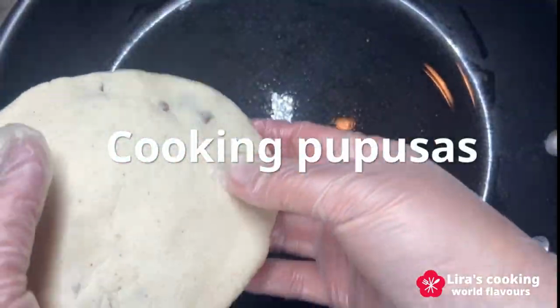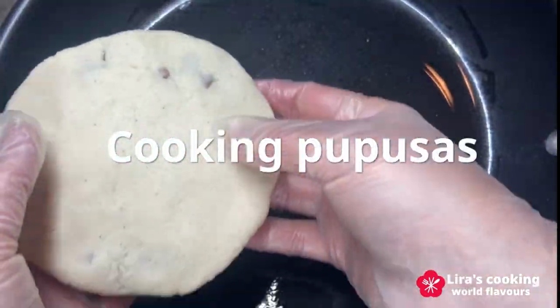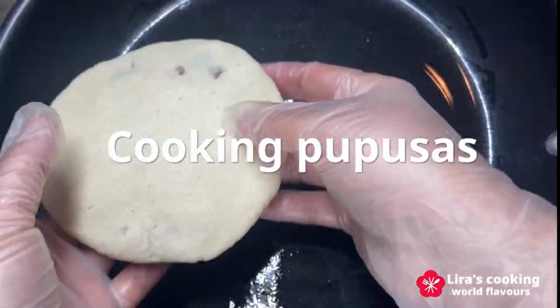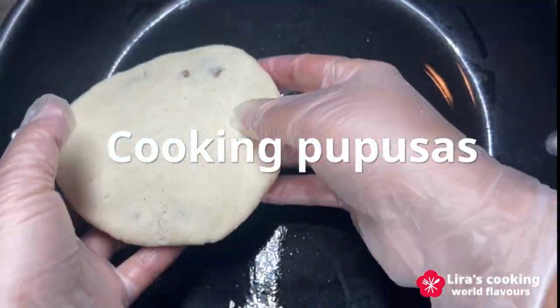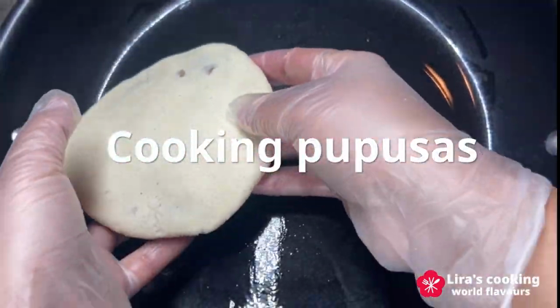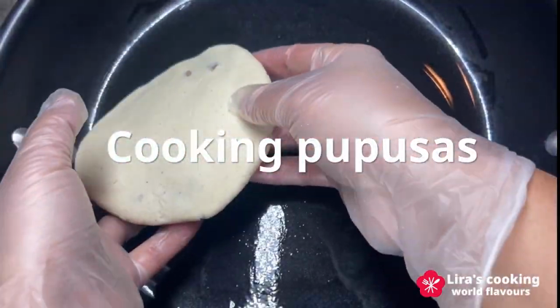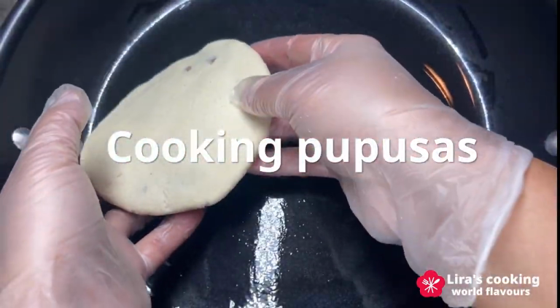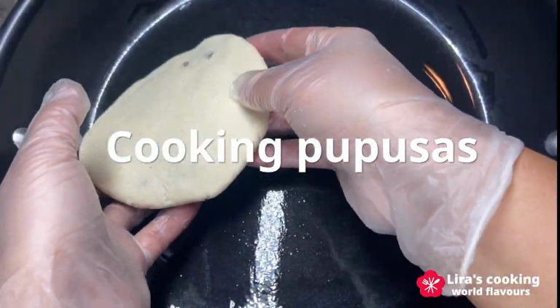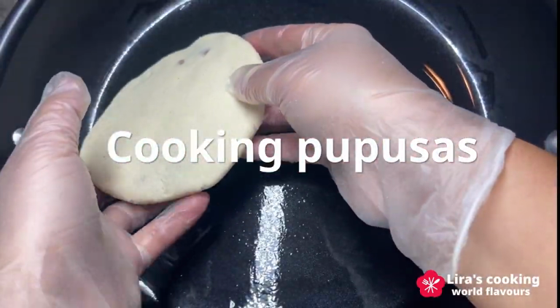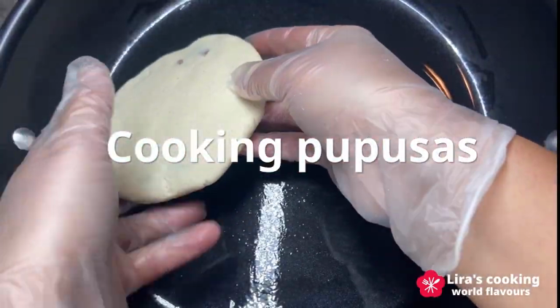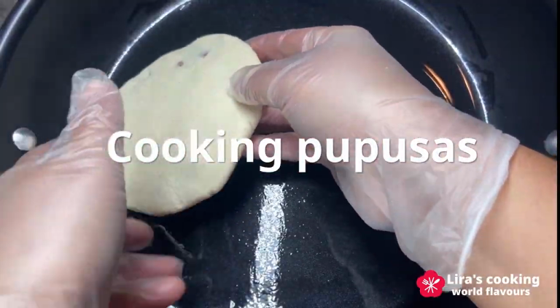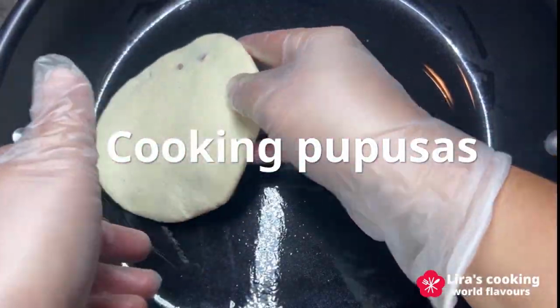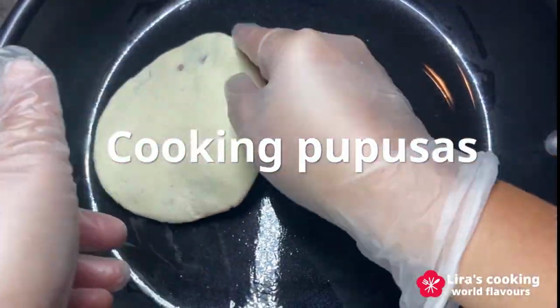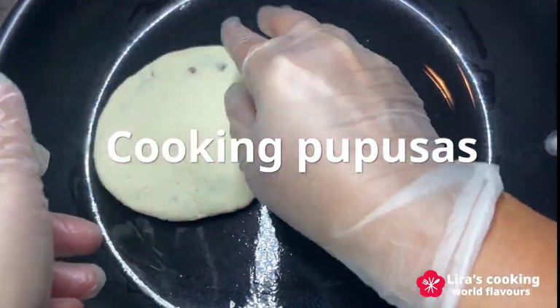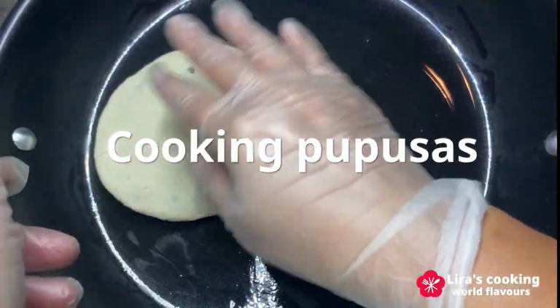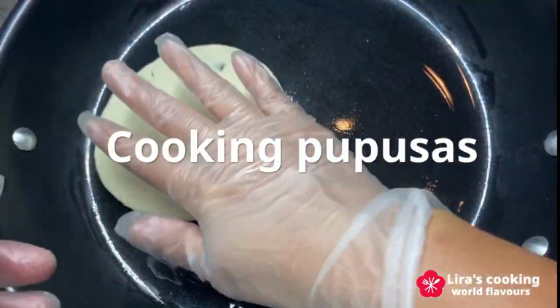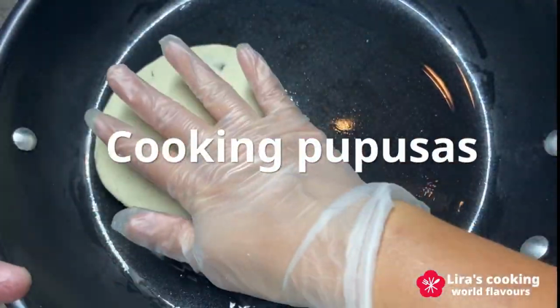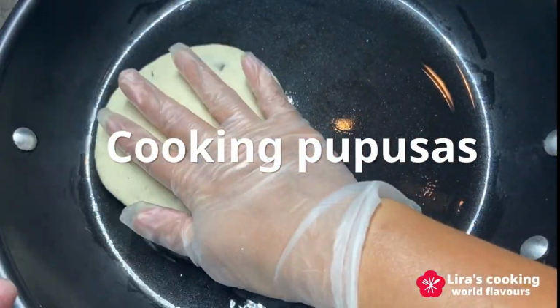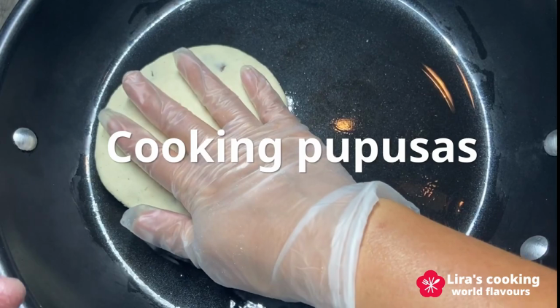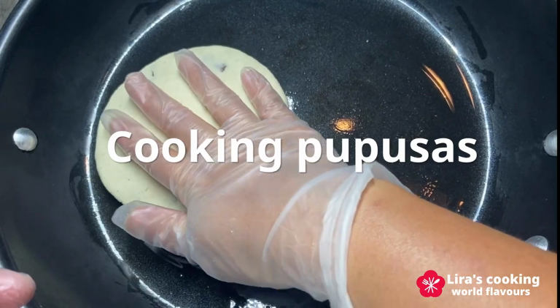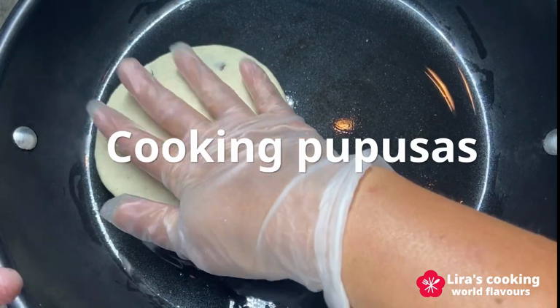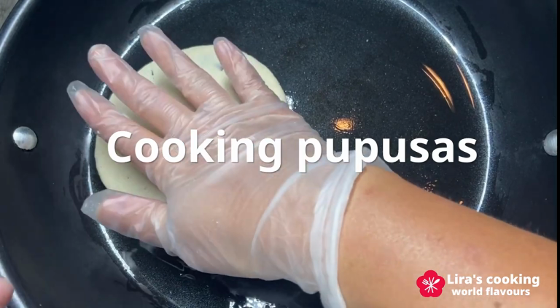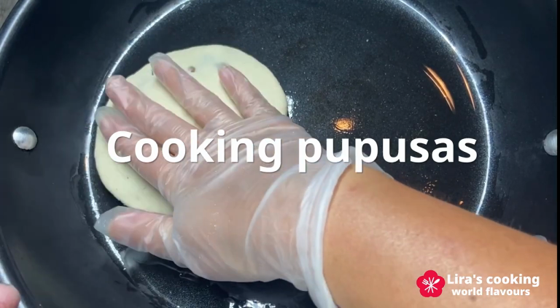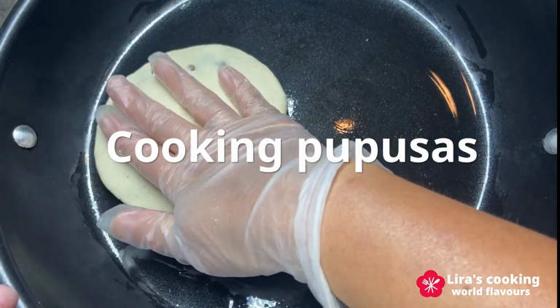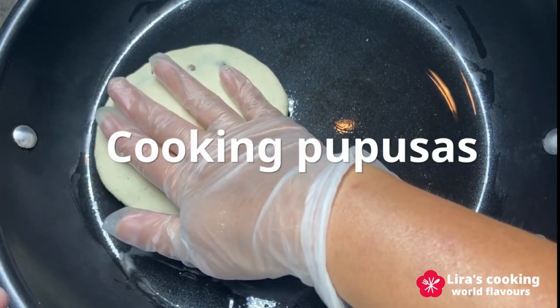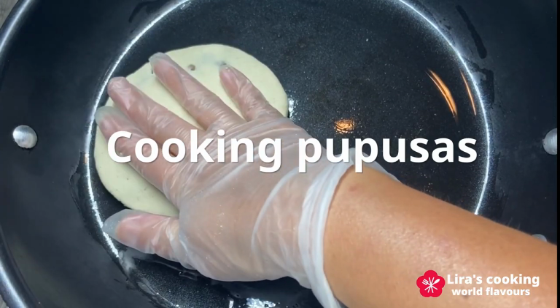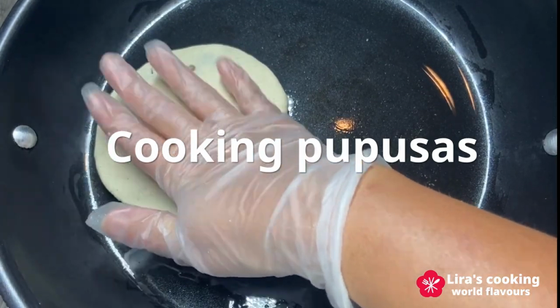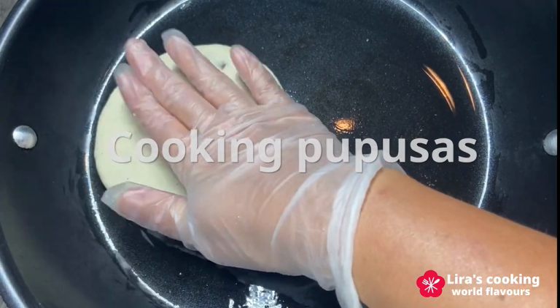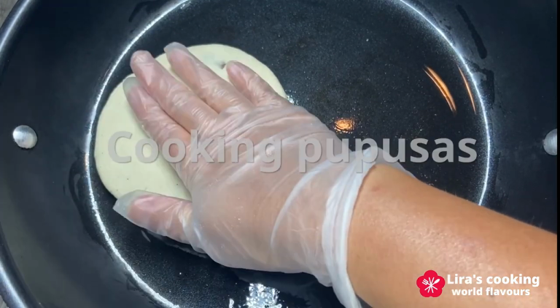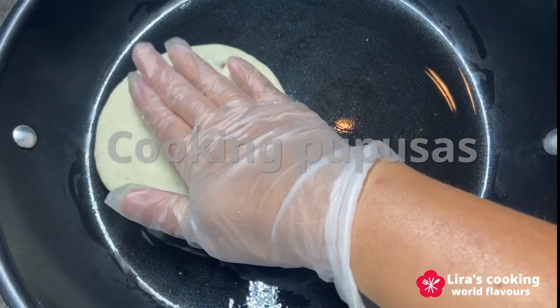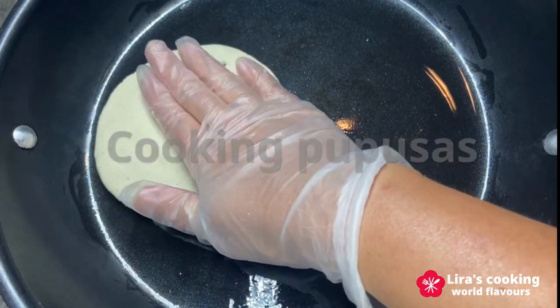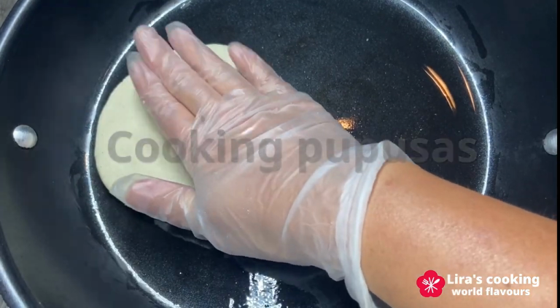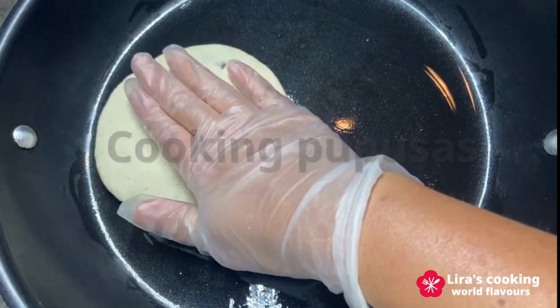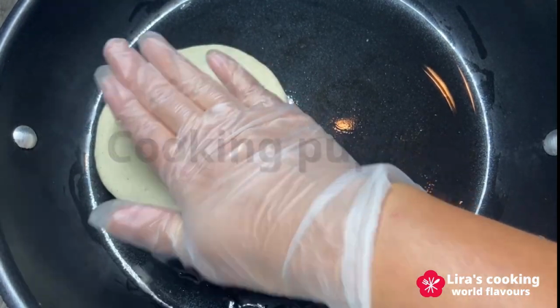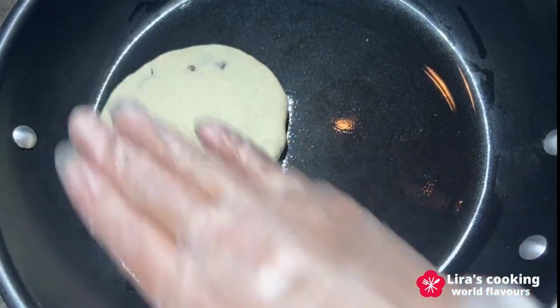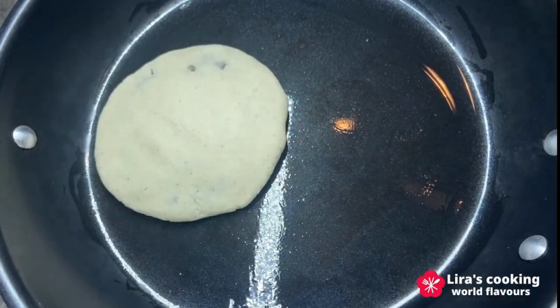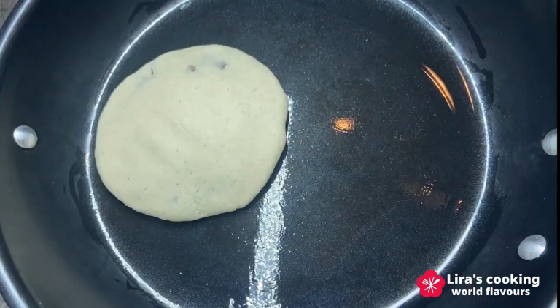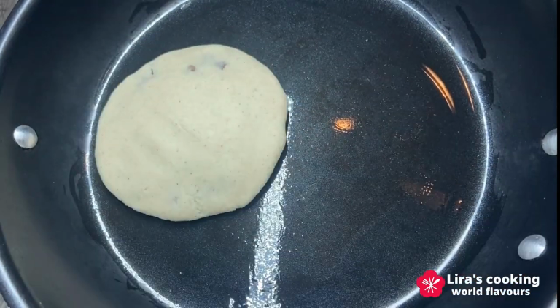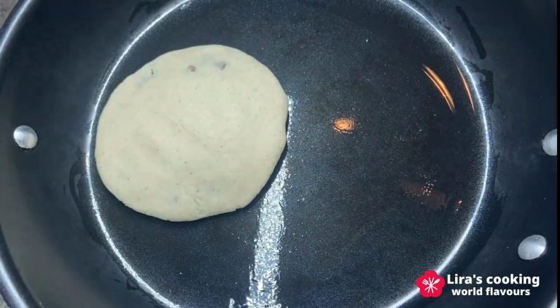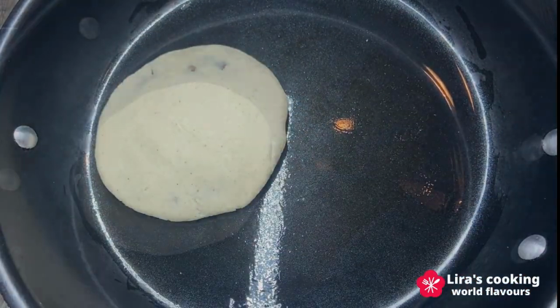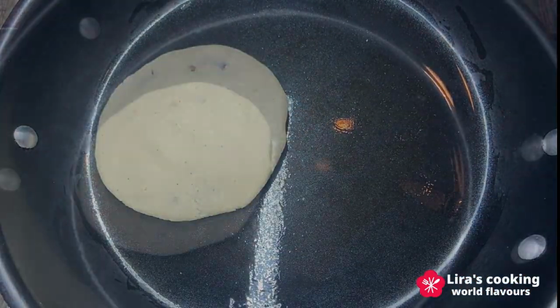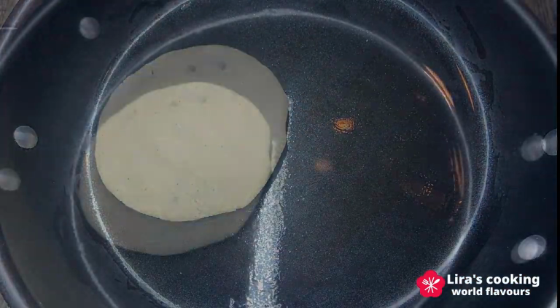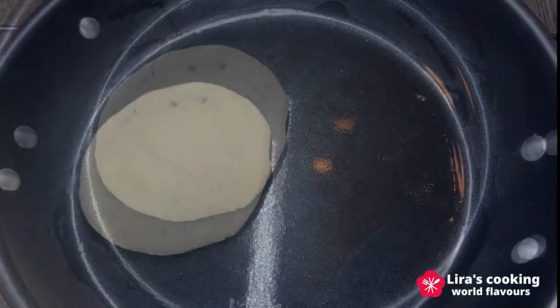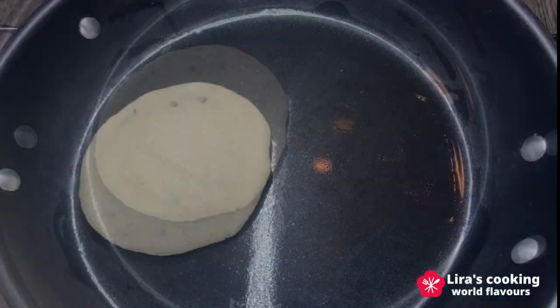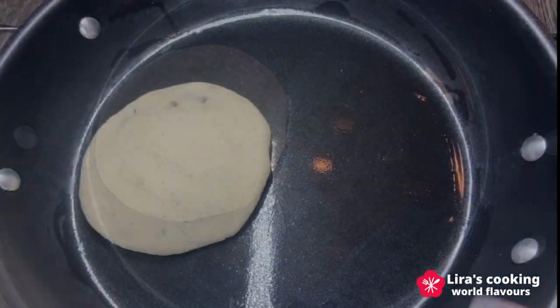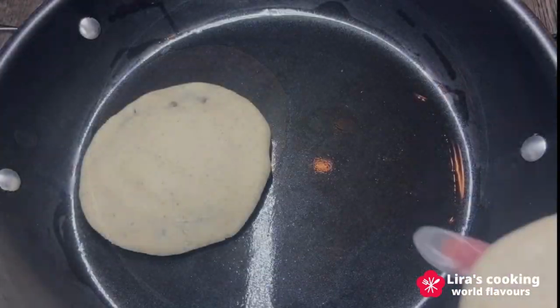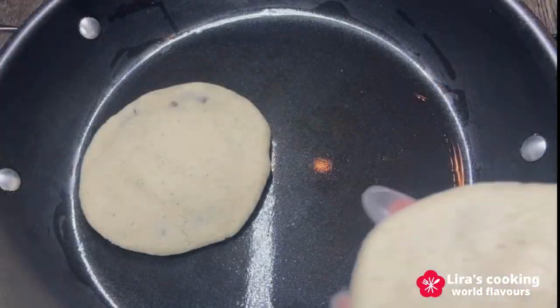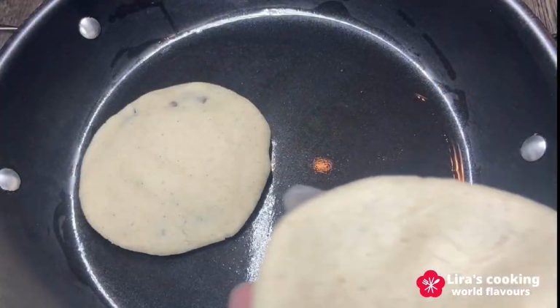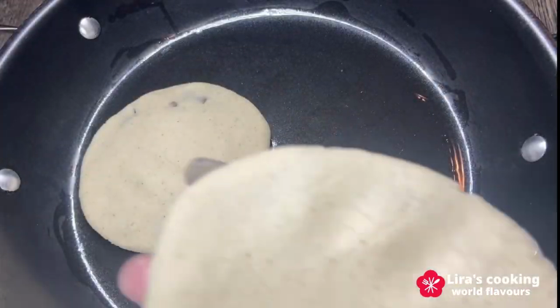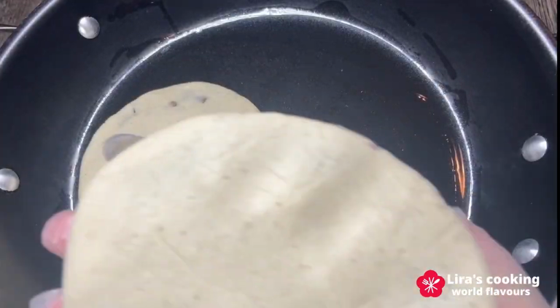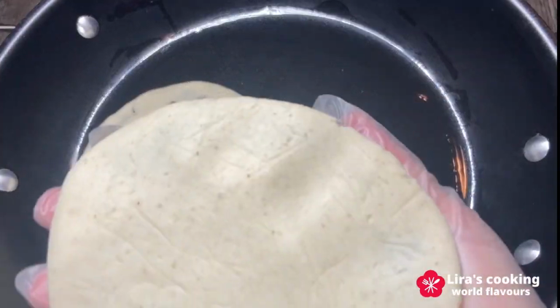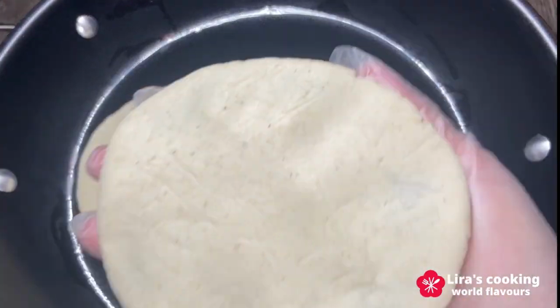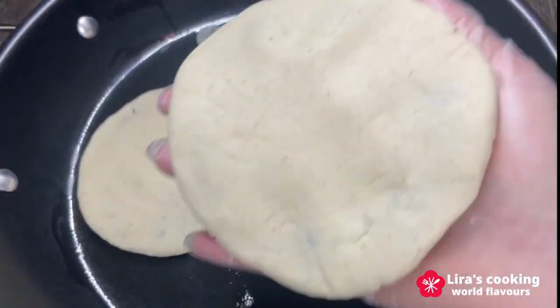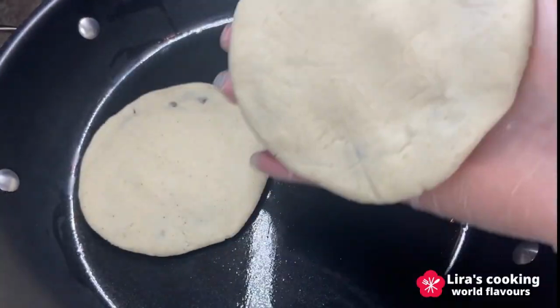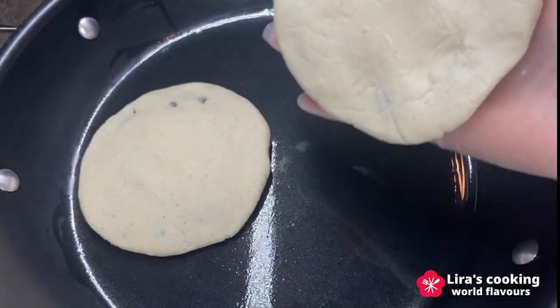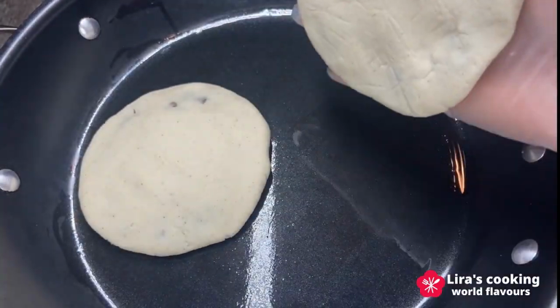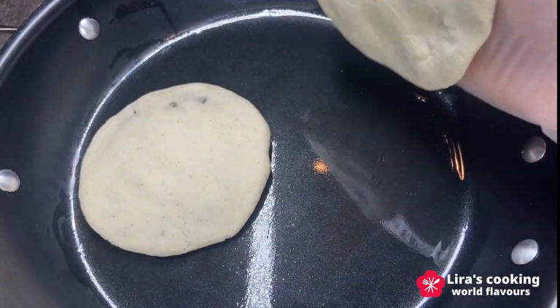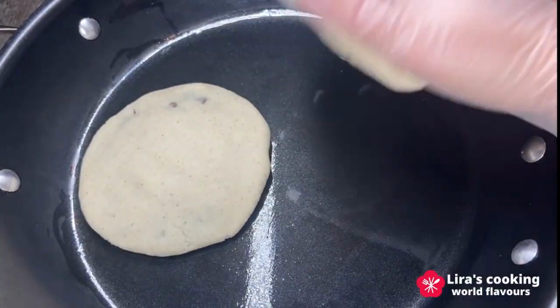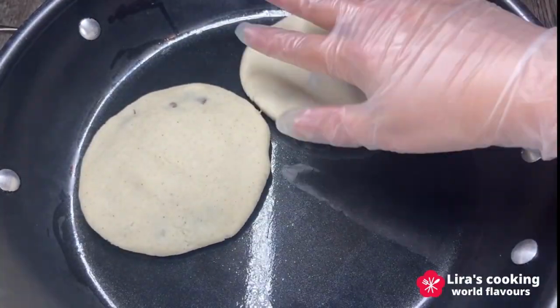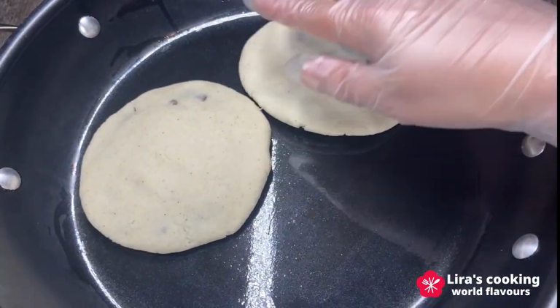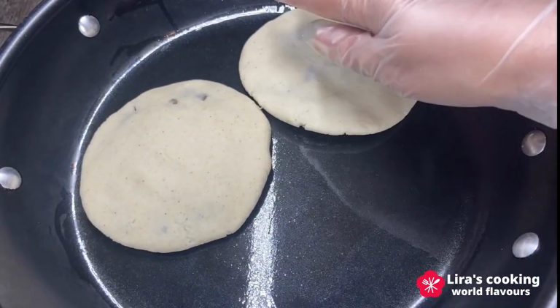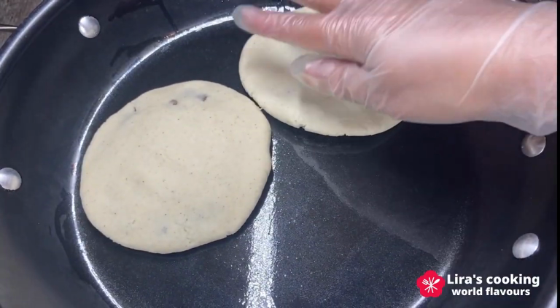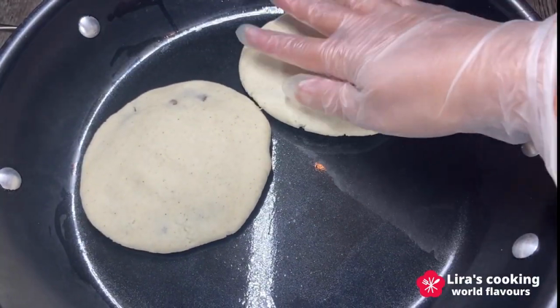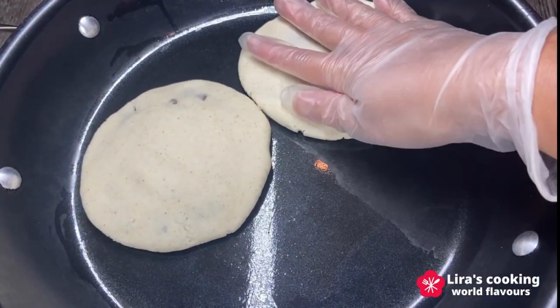Cook on a prepared non-stick pan for 3 to 4 minutes on each side until golden brown.